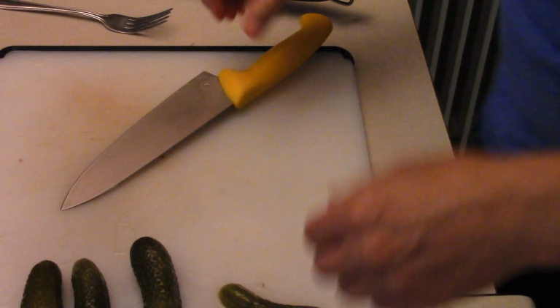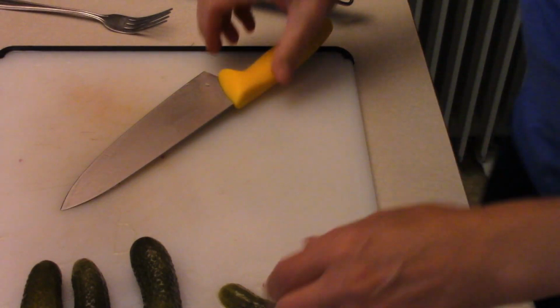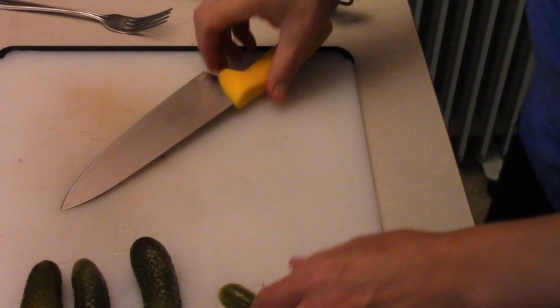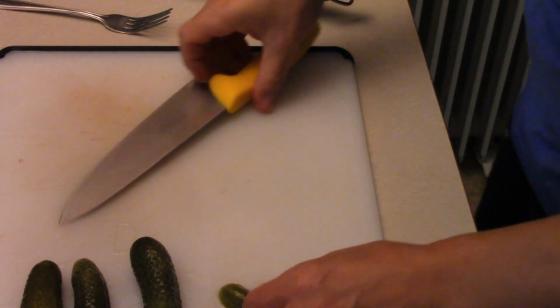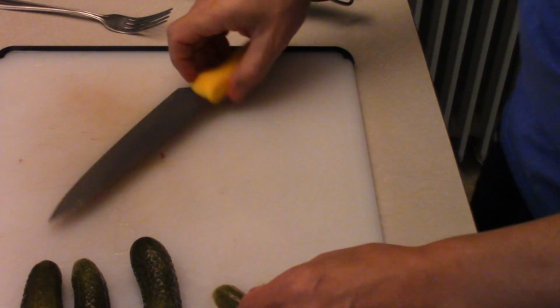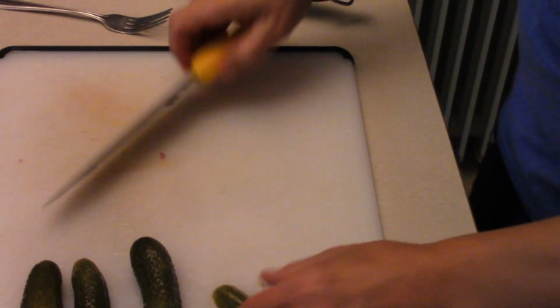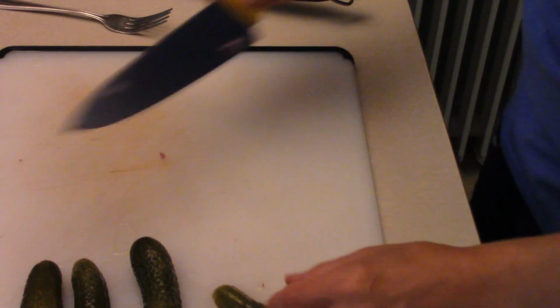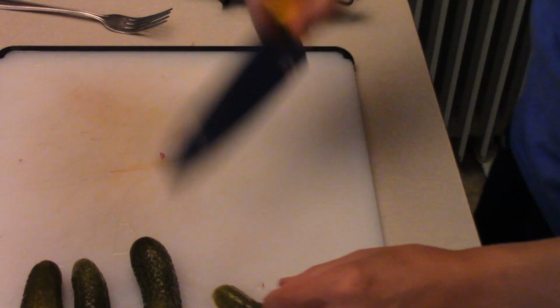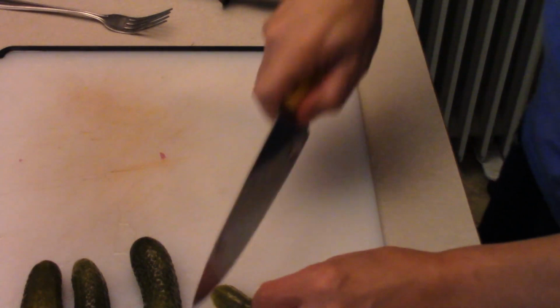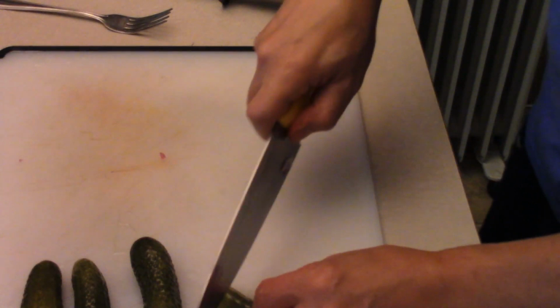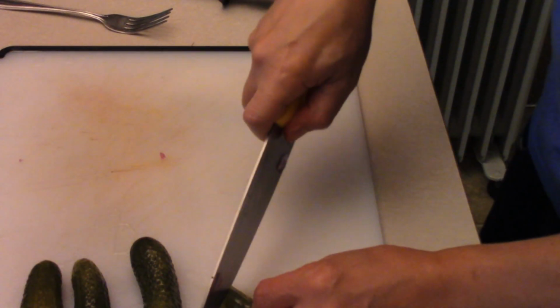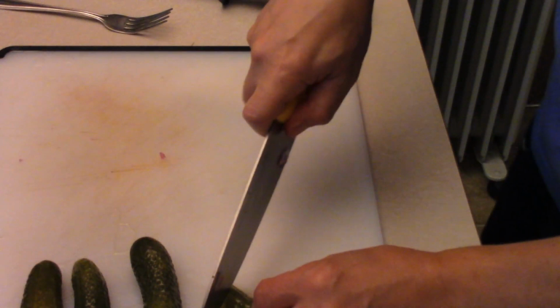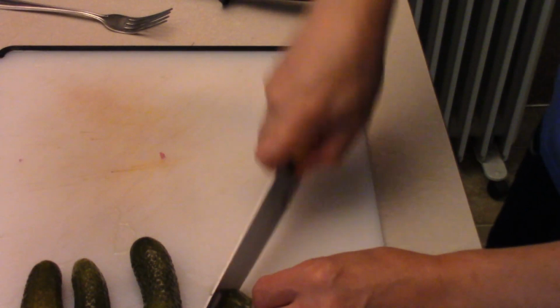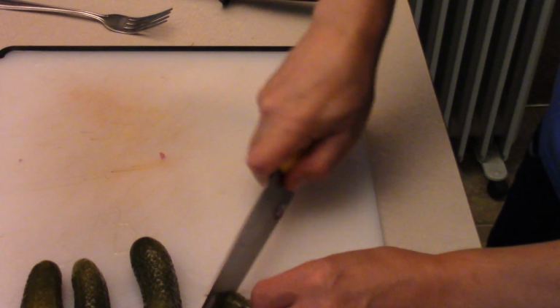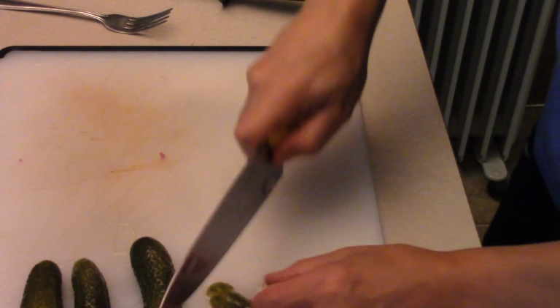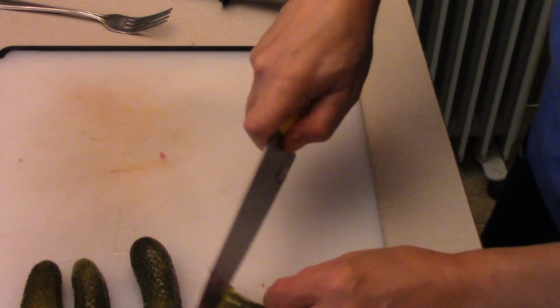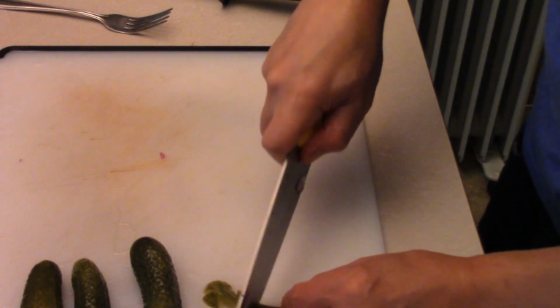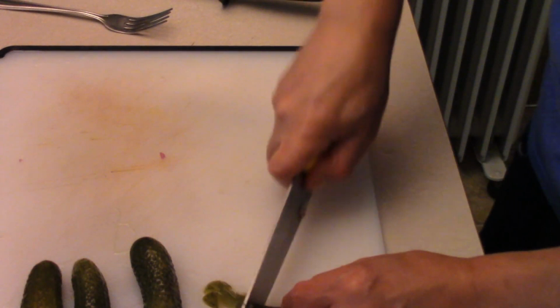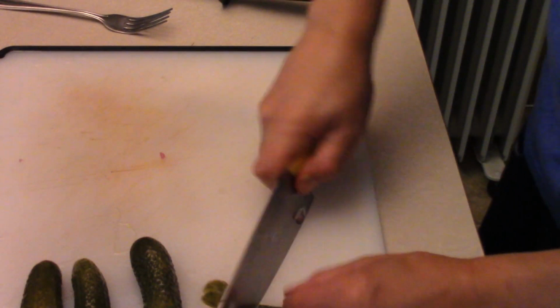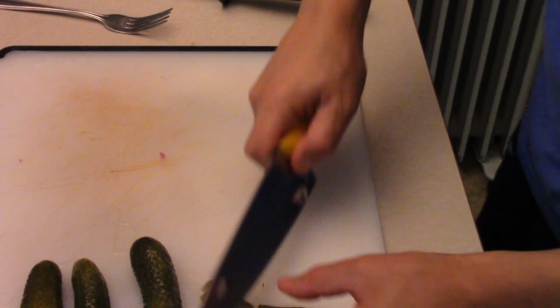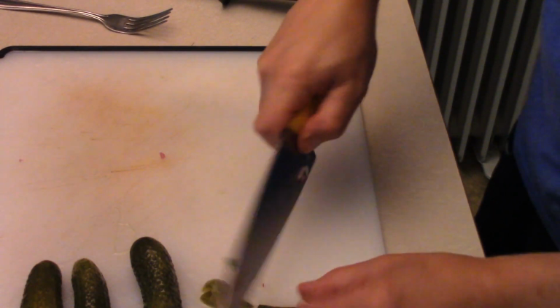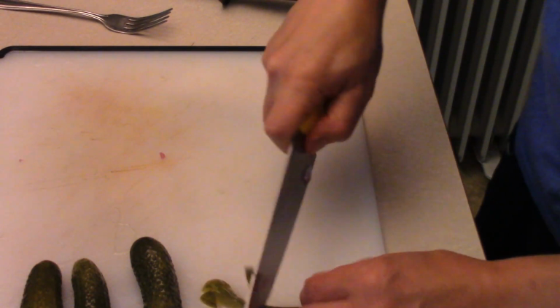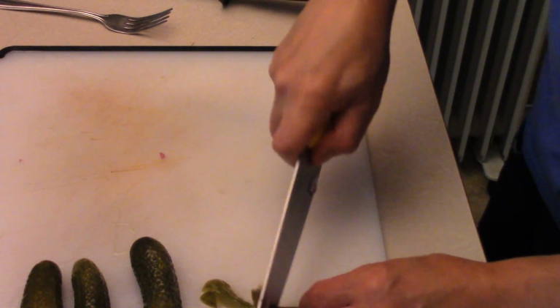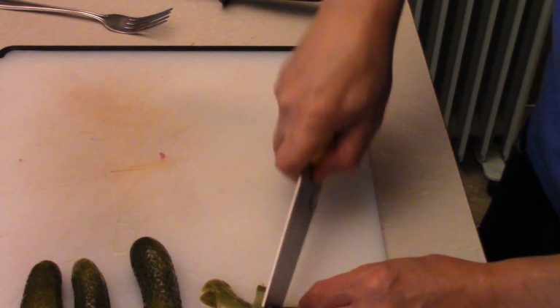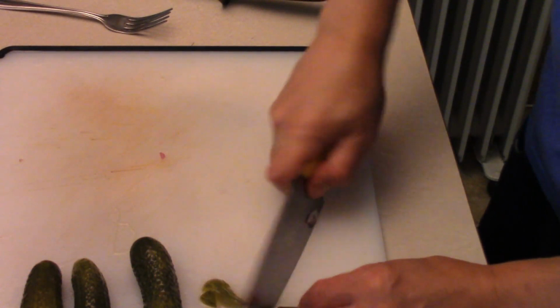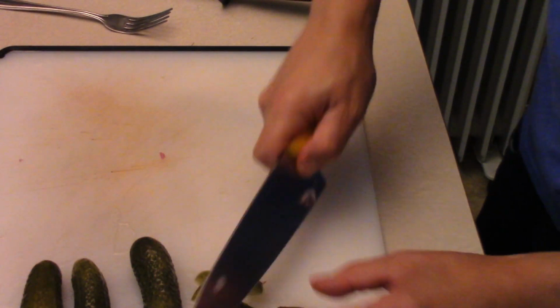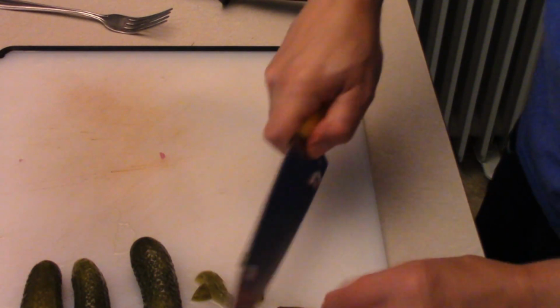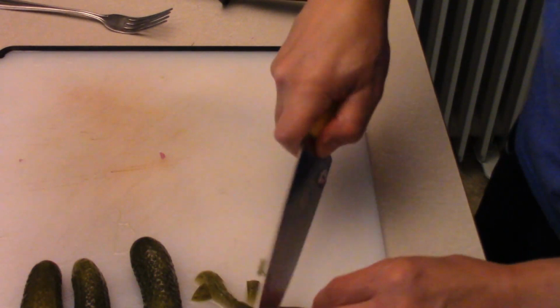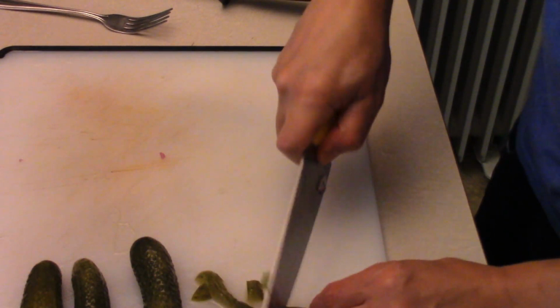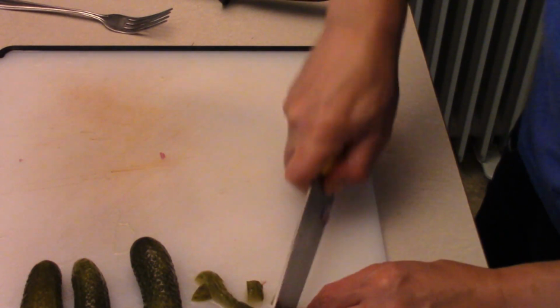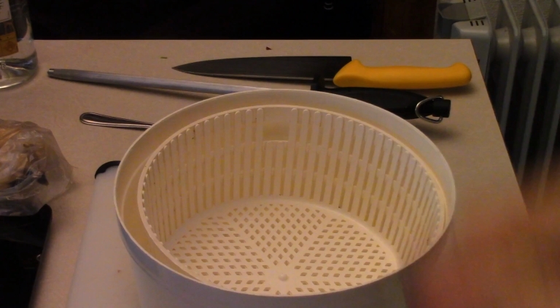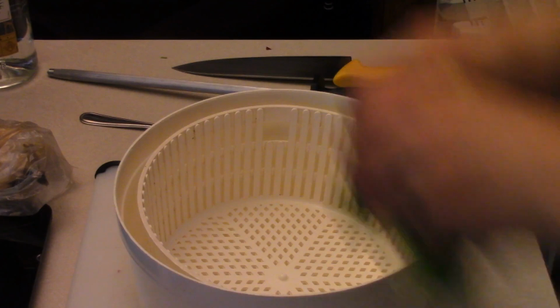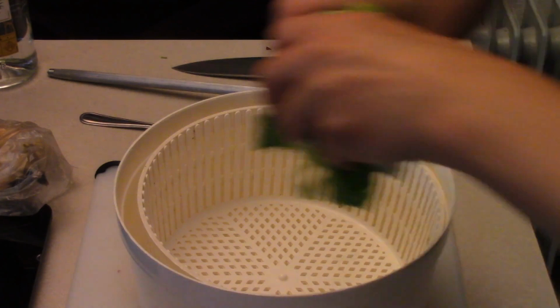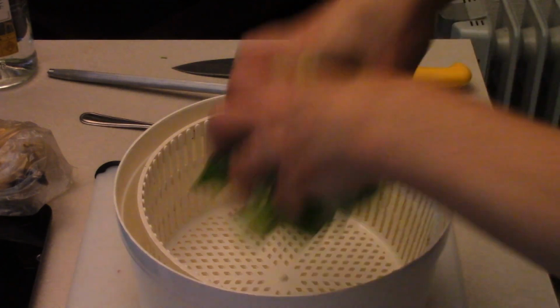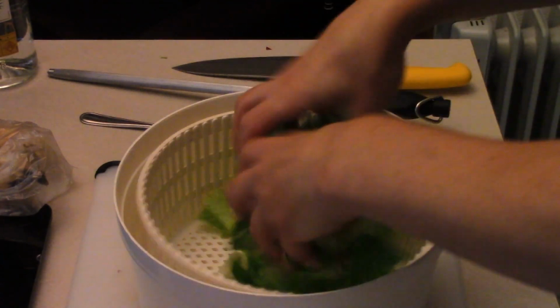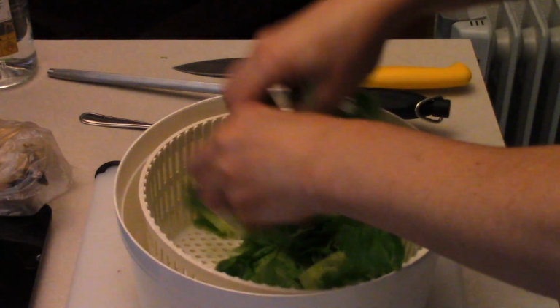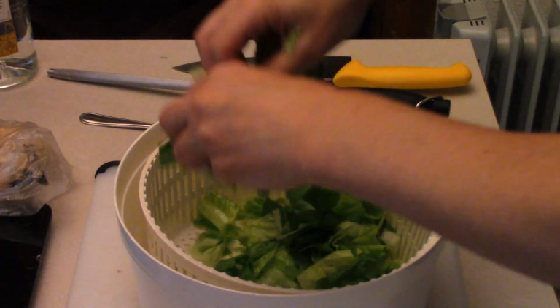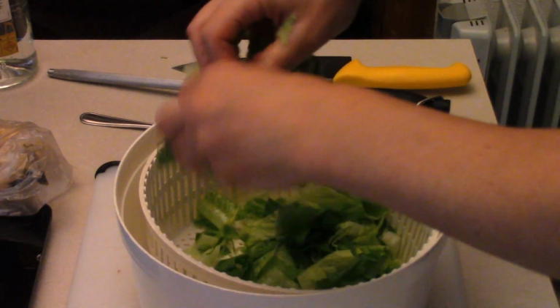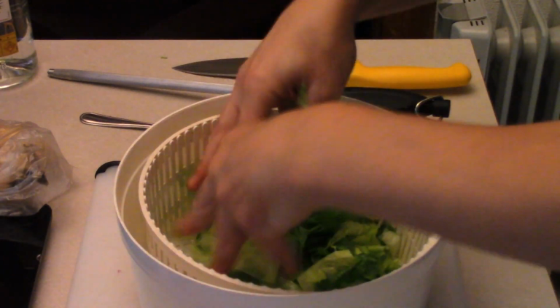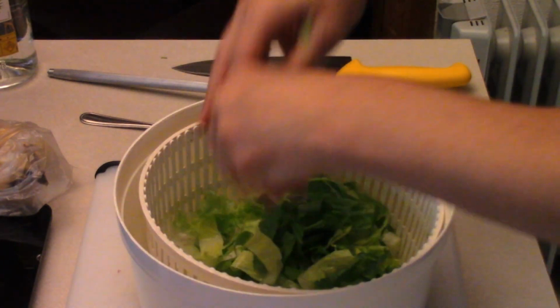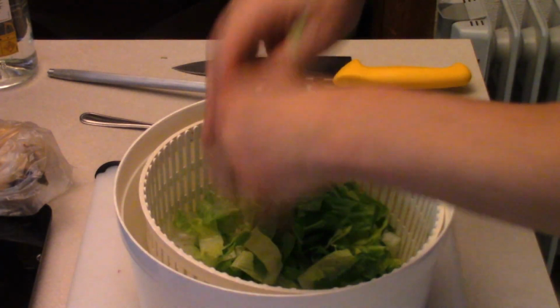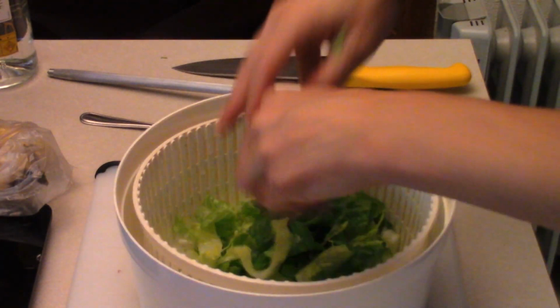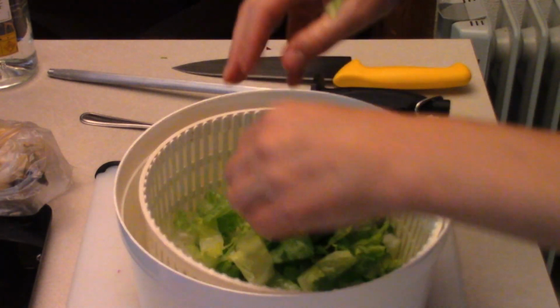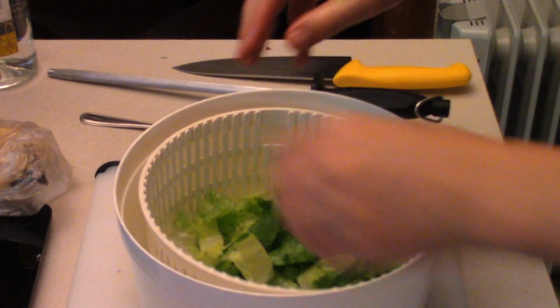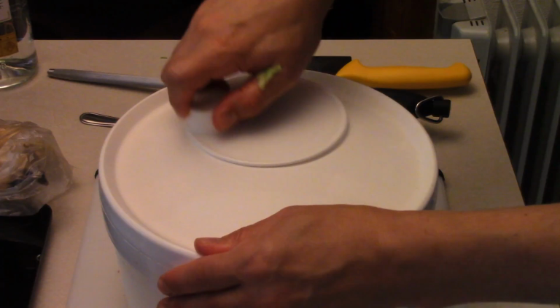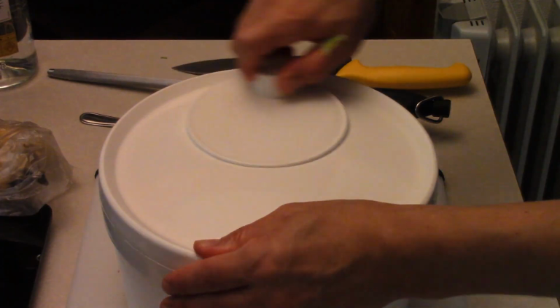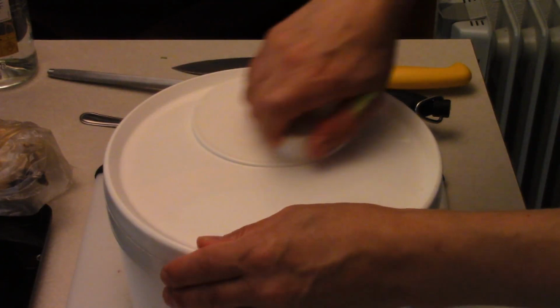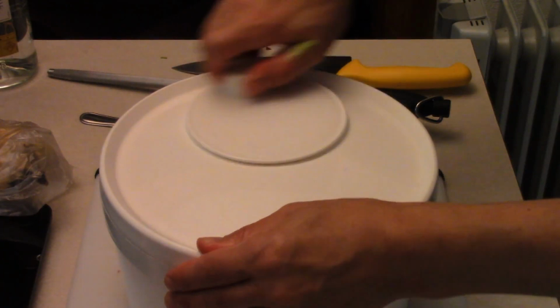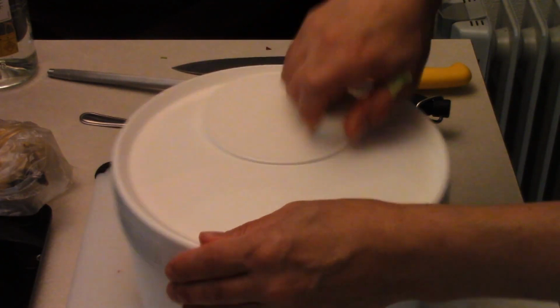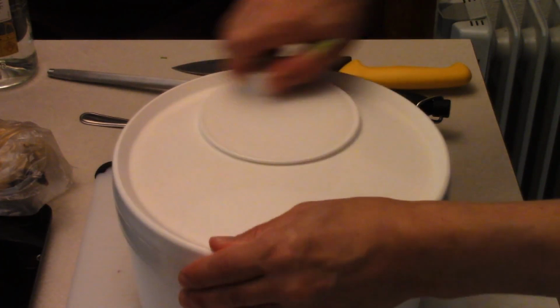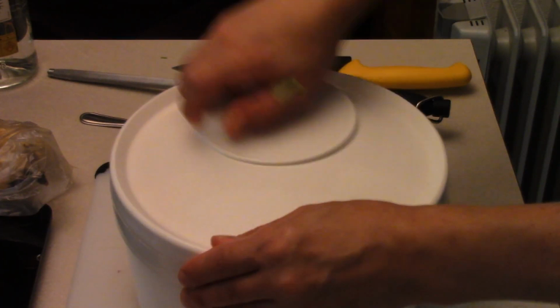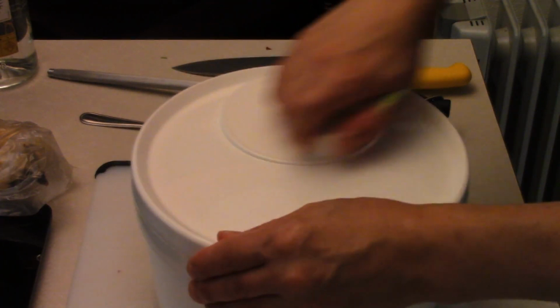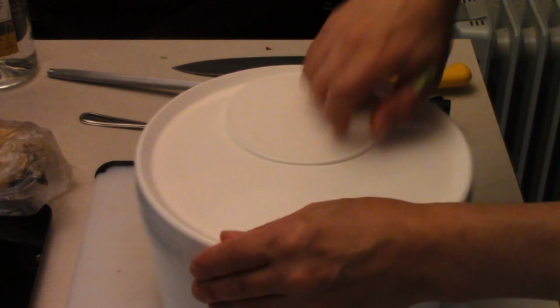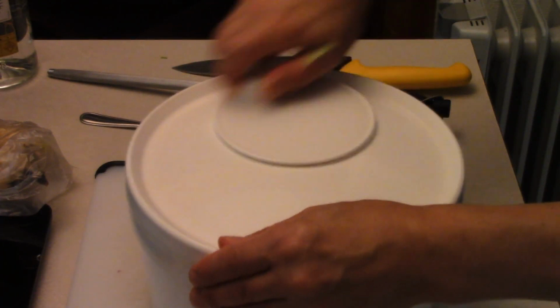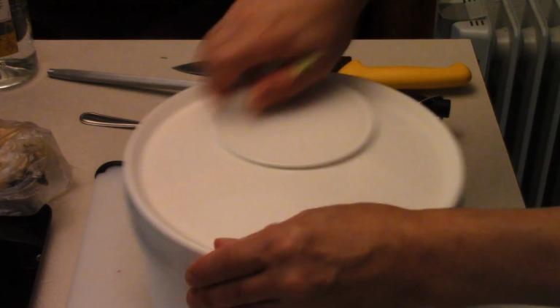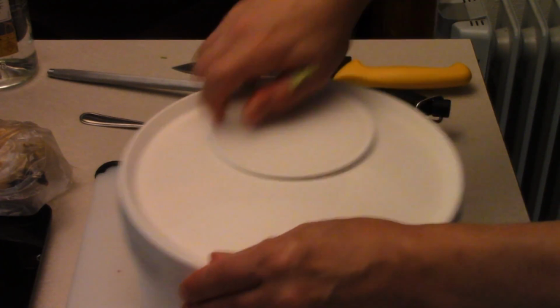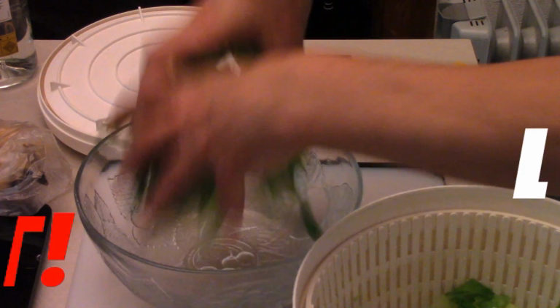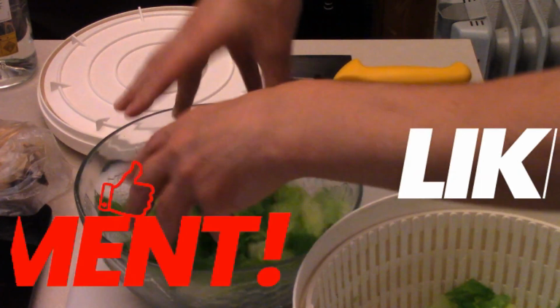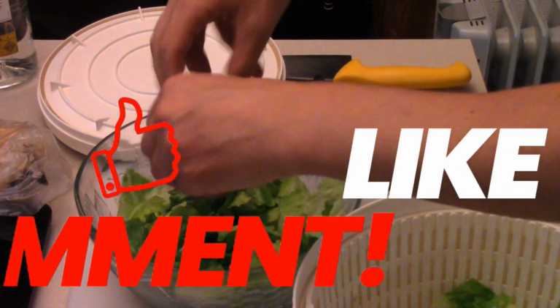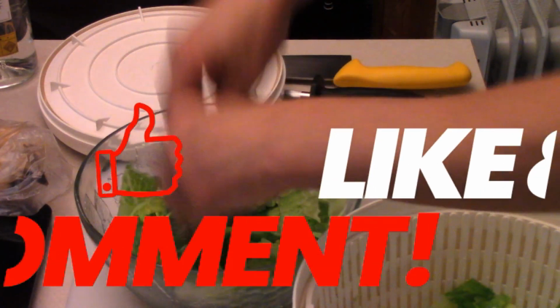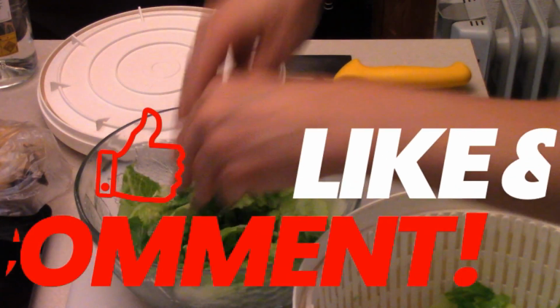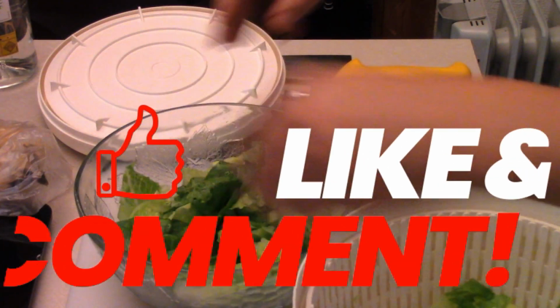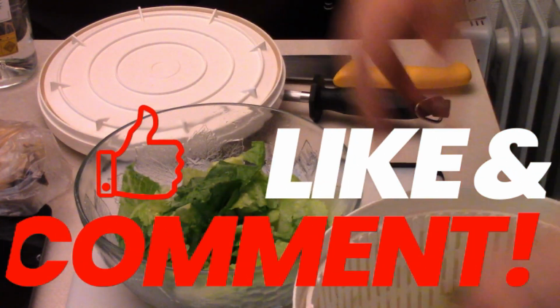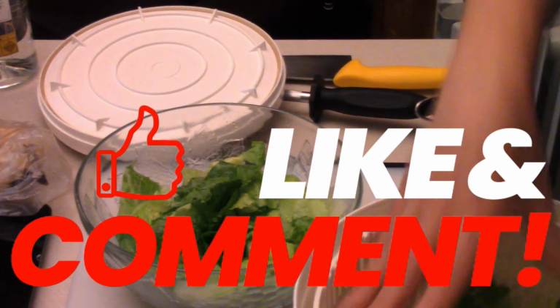Can't have it without bacon — I'd never have a burger without bacon. Into the salad spinner, spin the salad, then into the bowl.